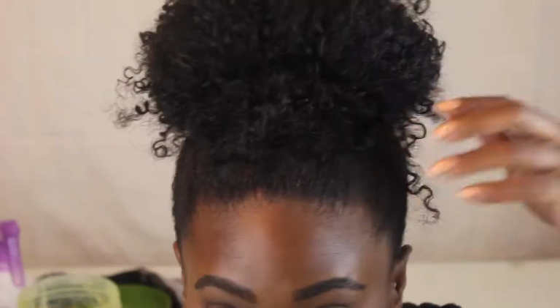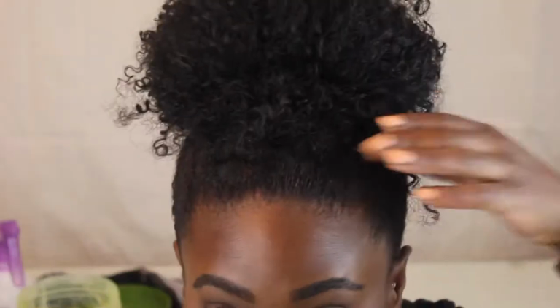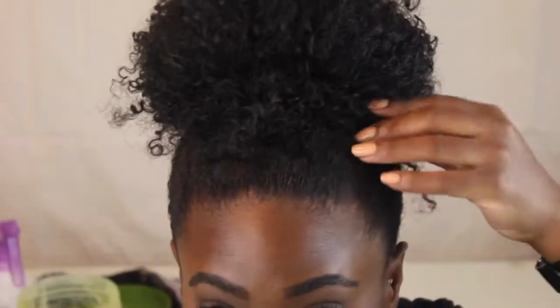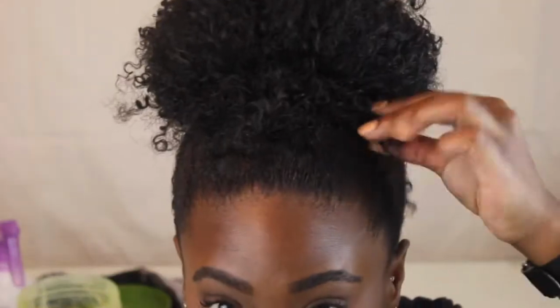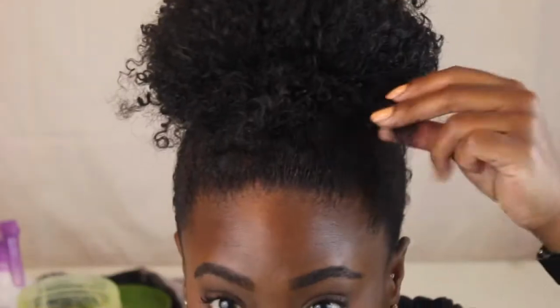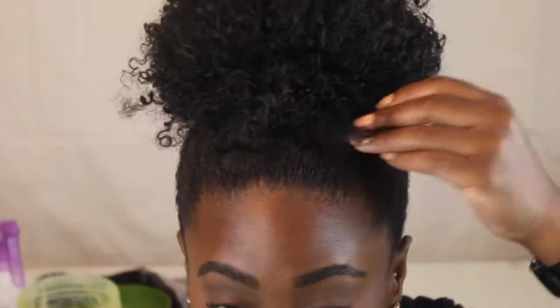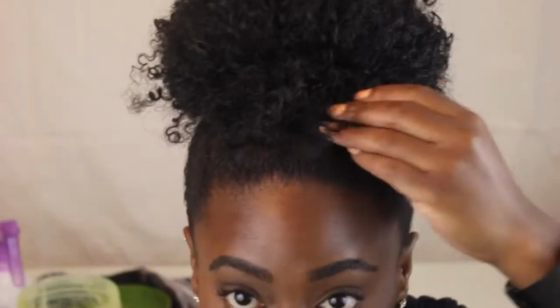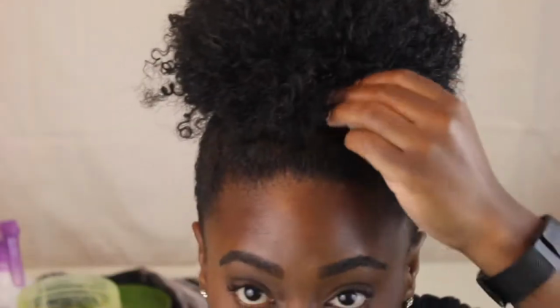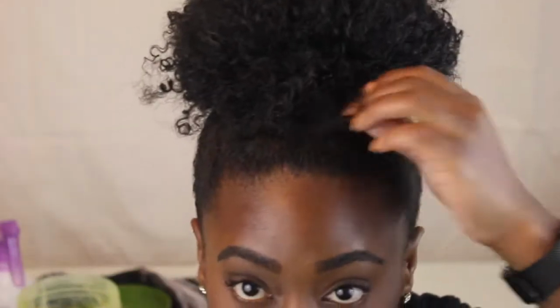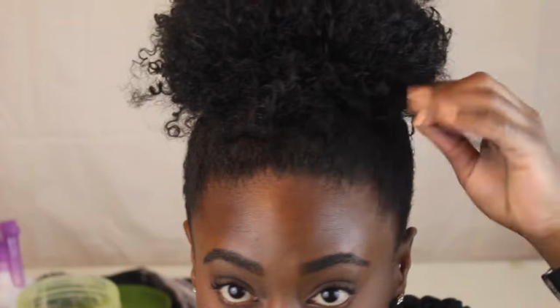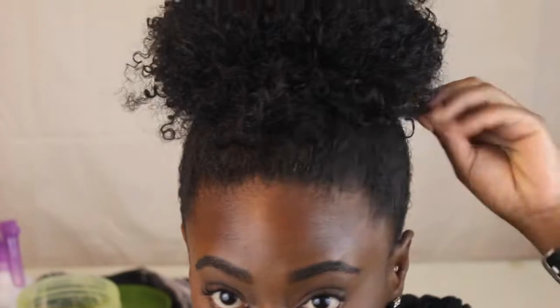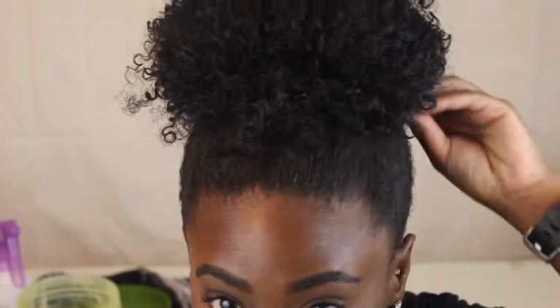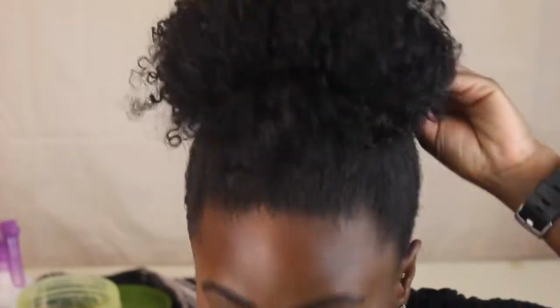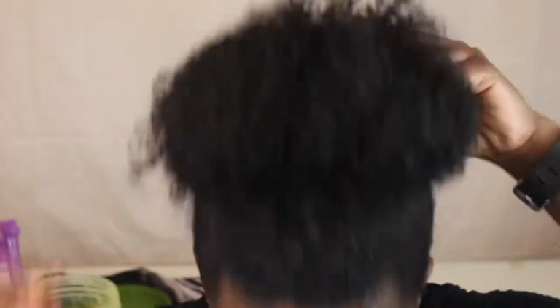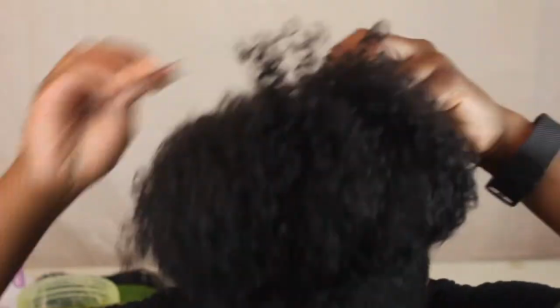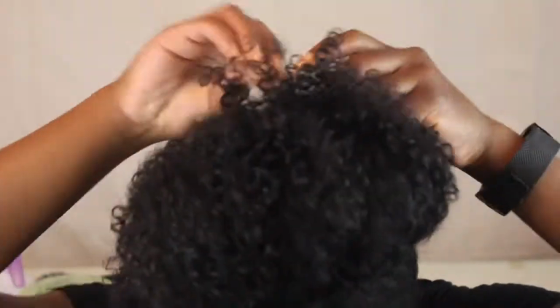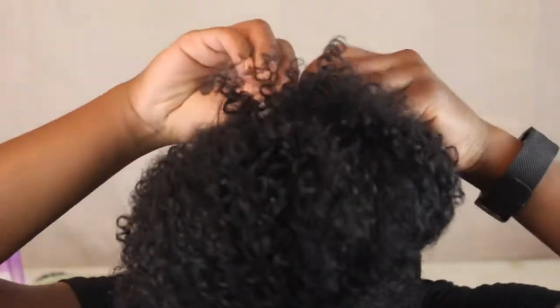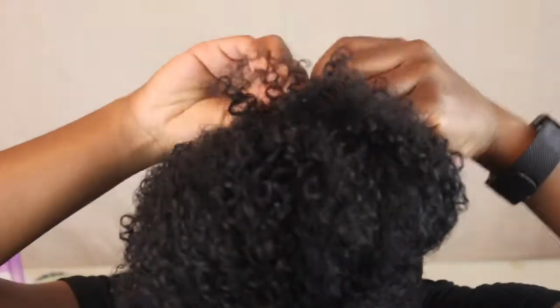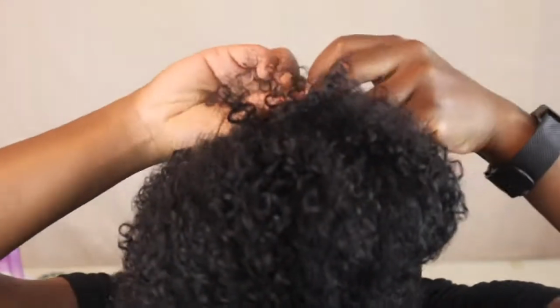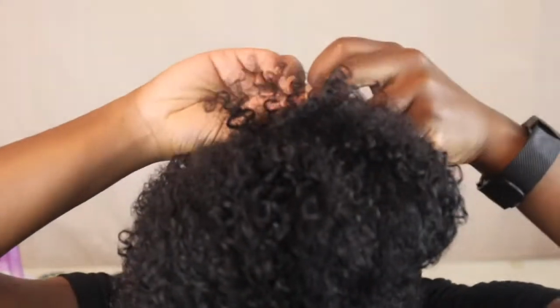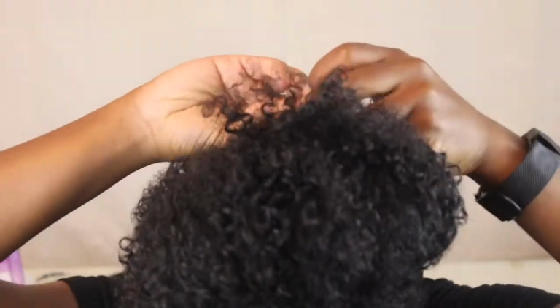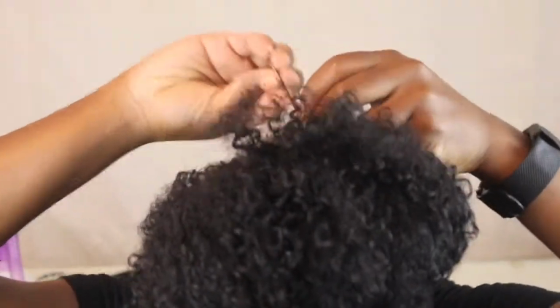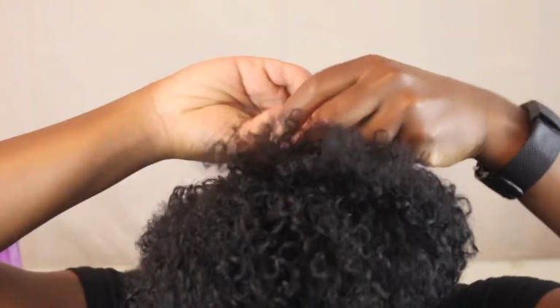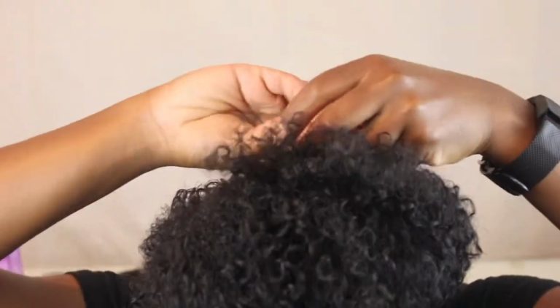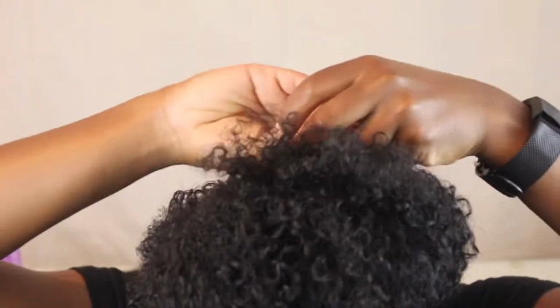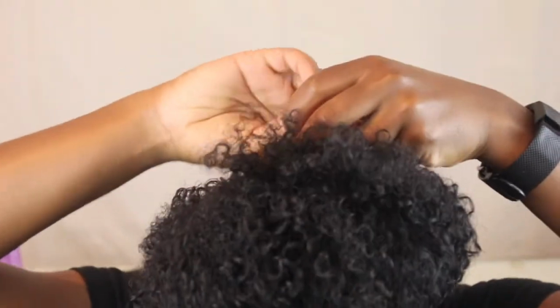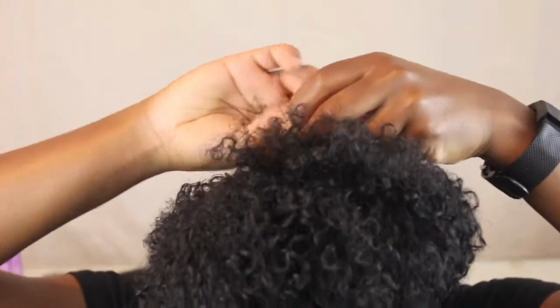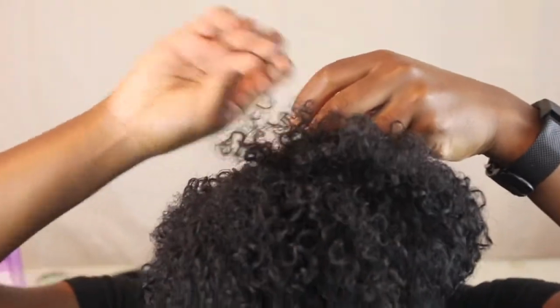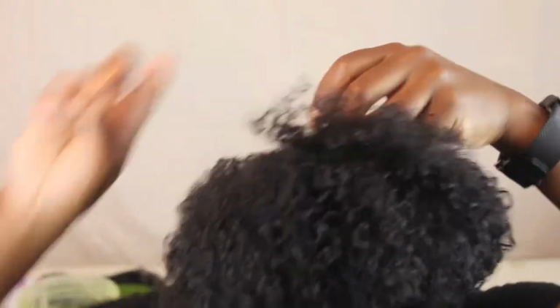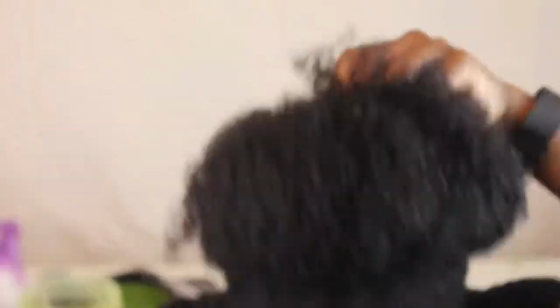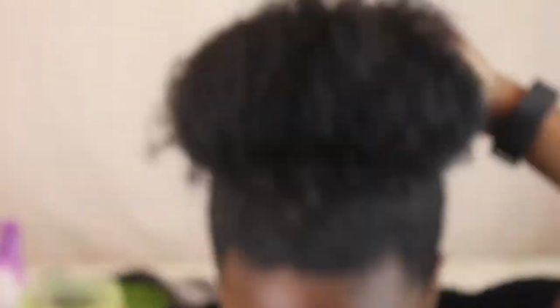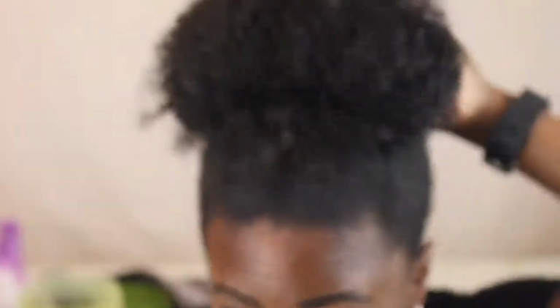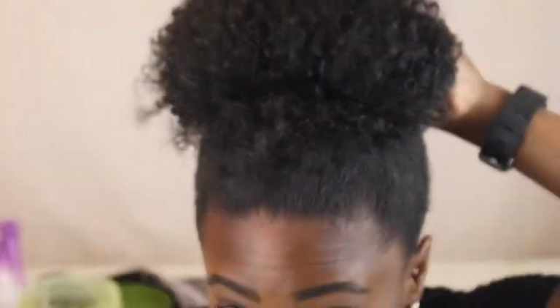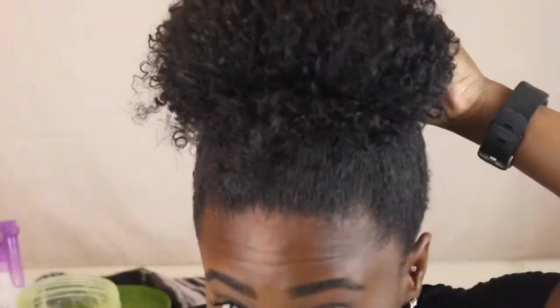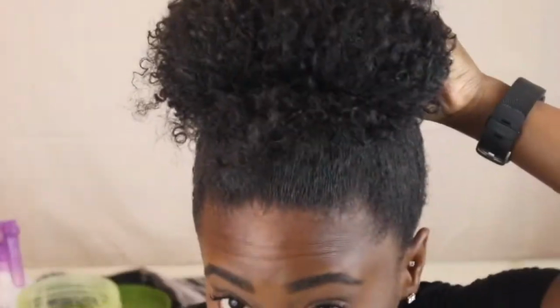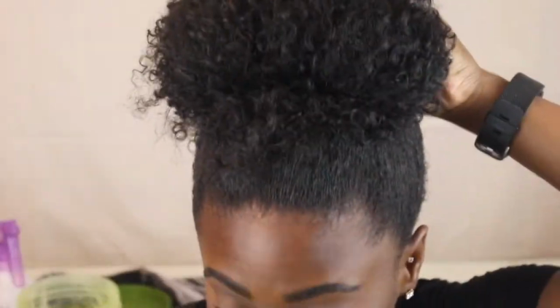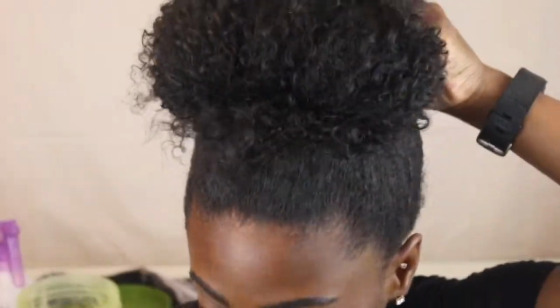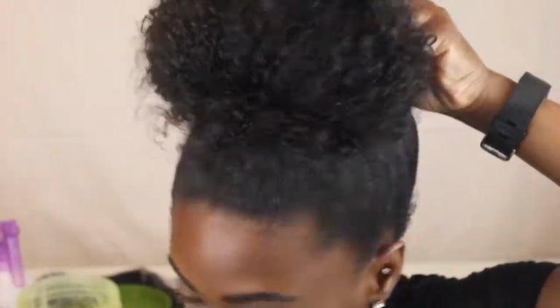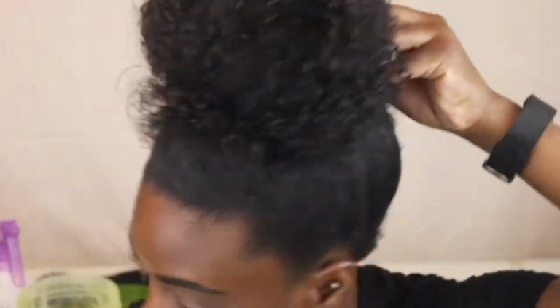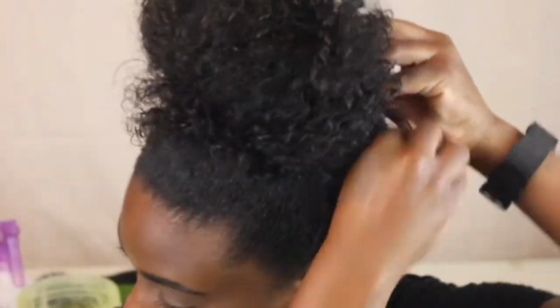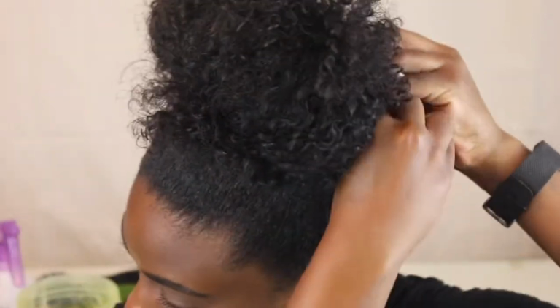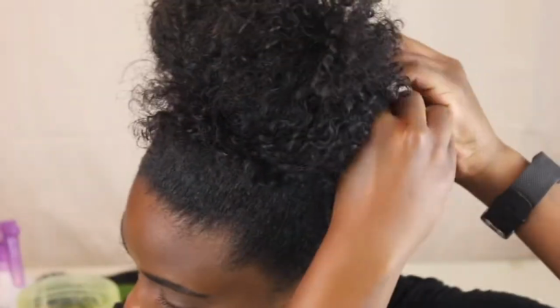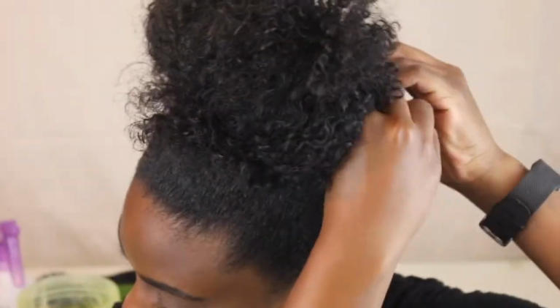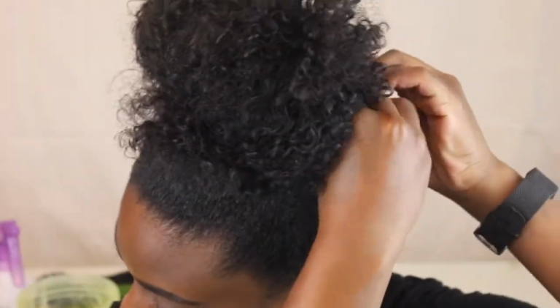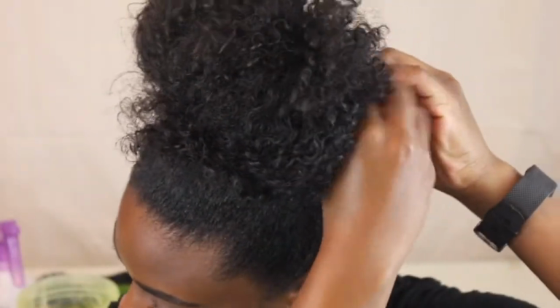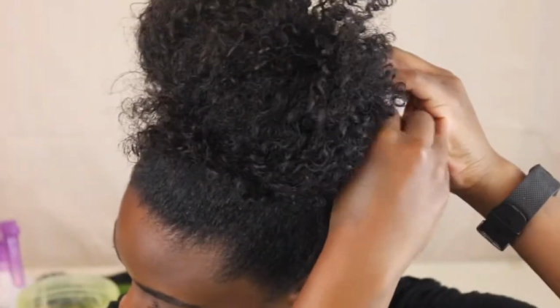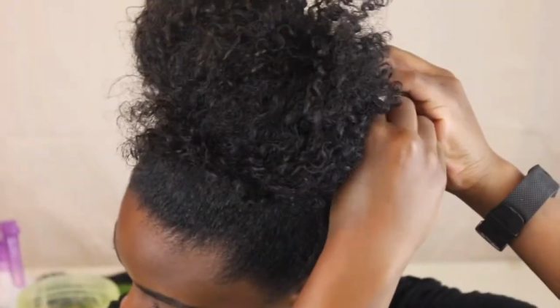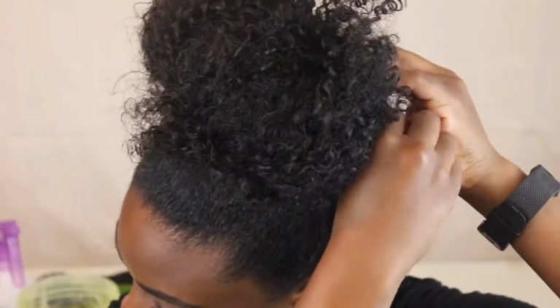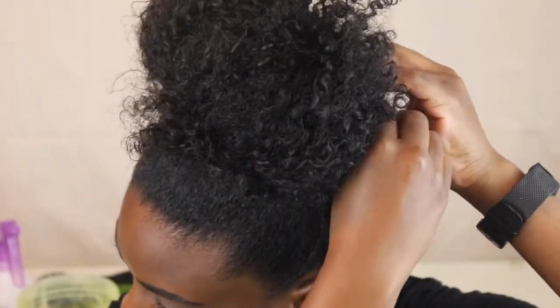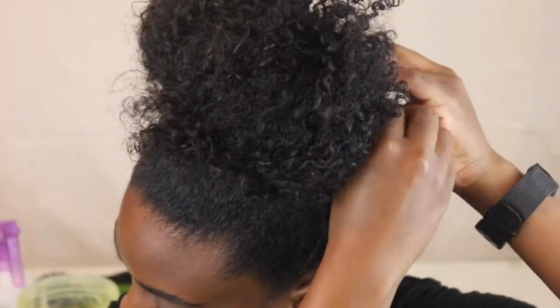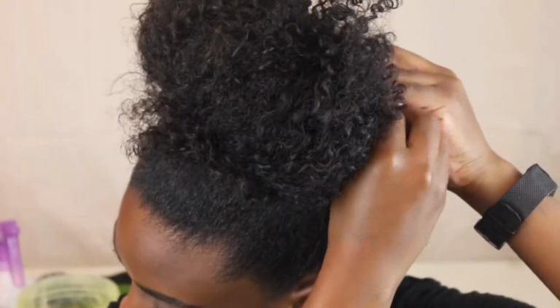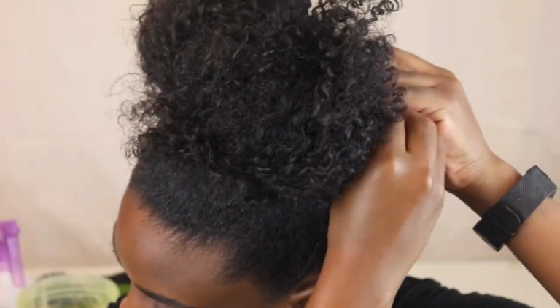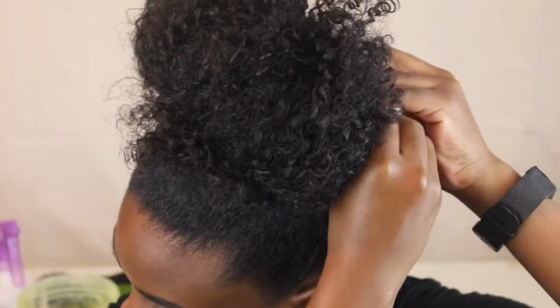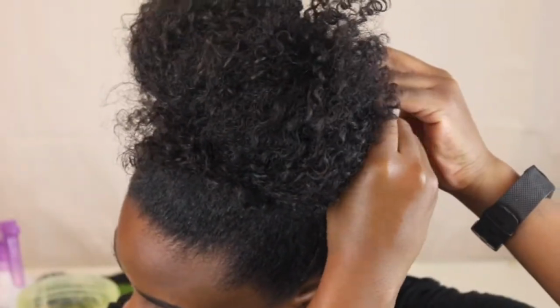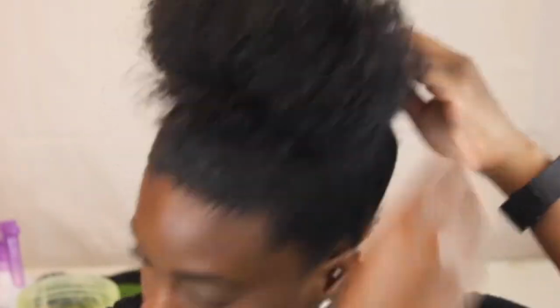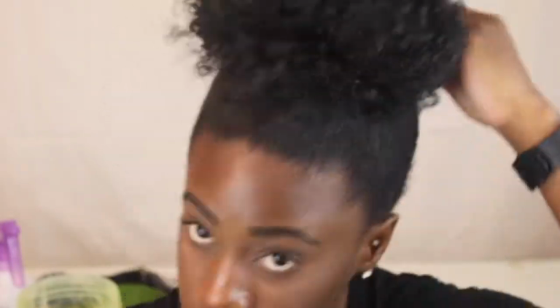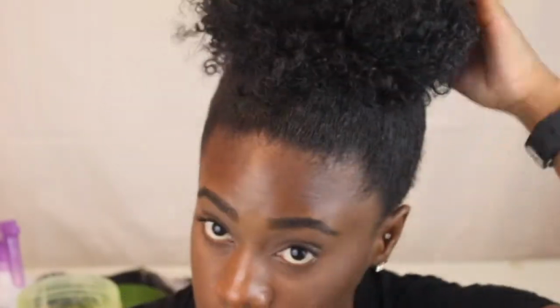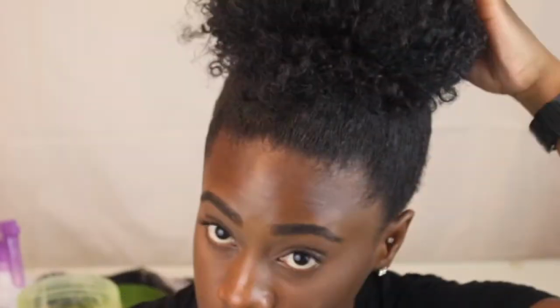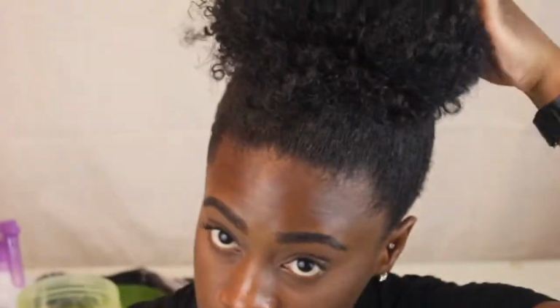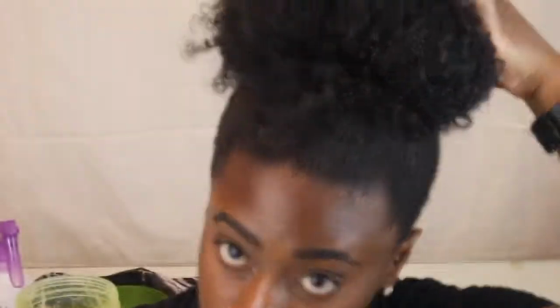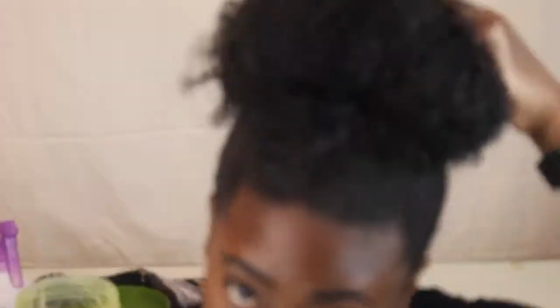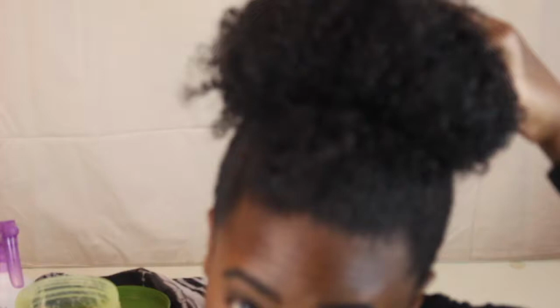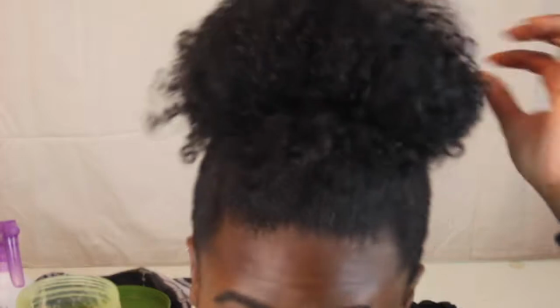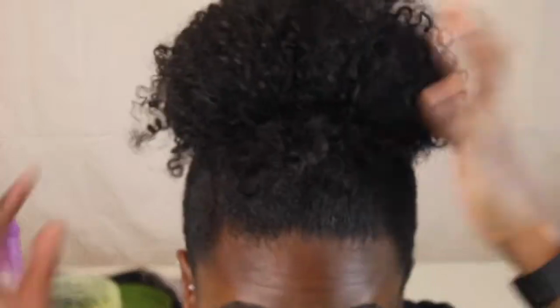So now I'm just going to take my bobby pins and pin down some stray curls that I have around my bun.